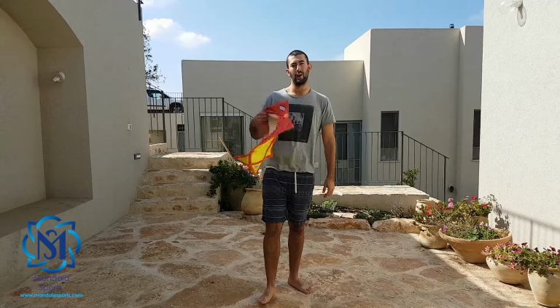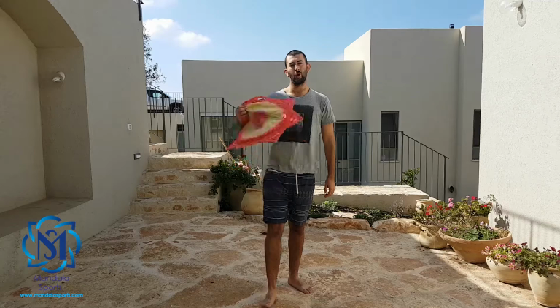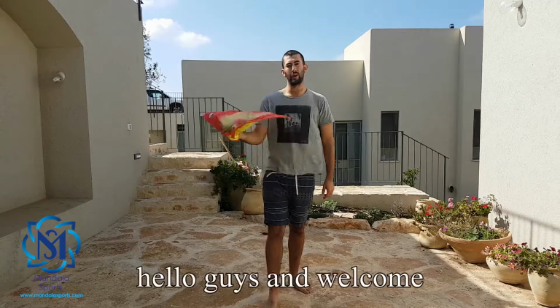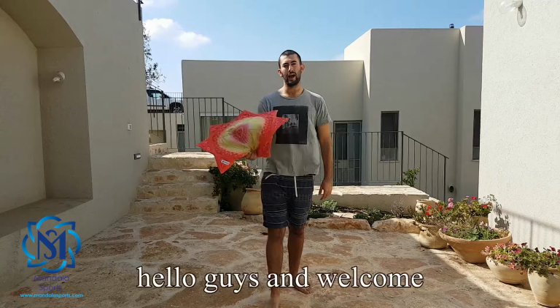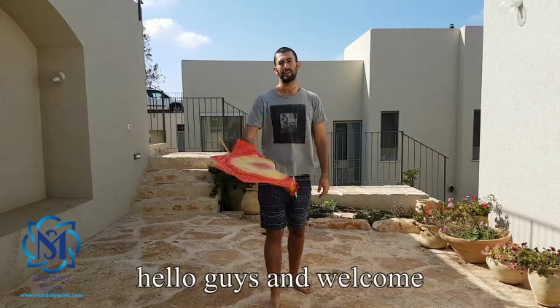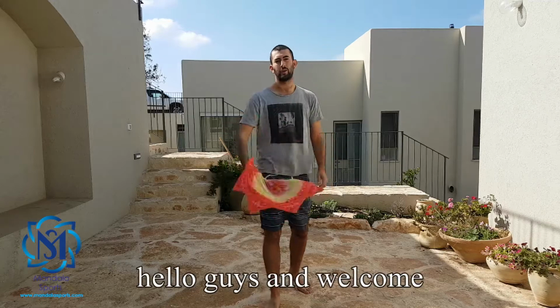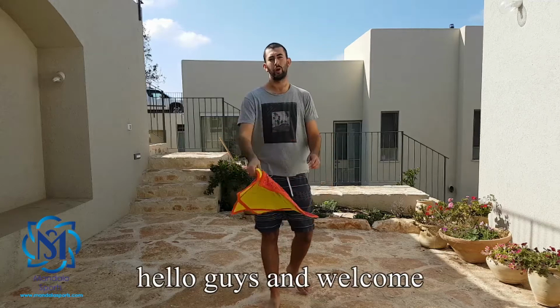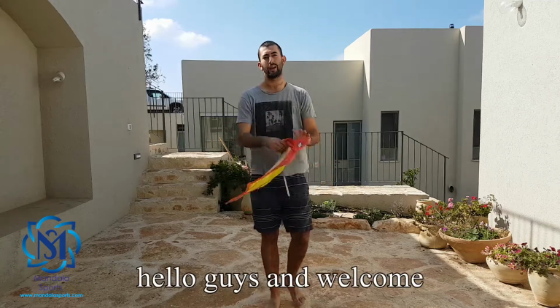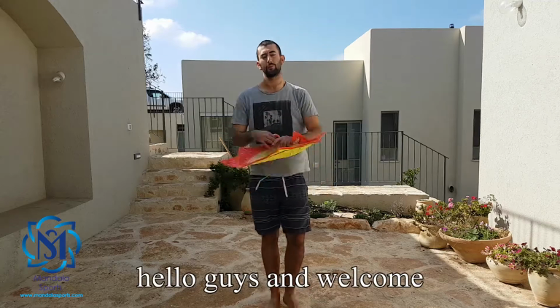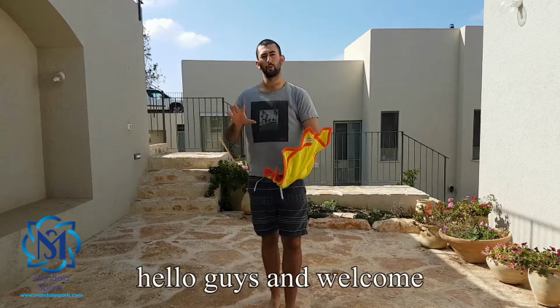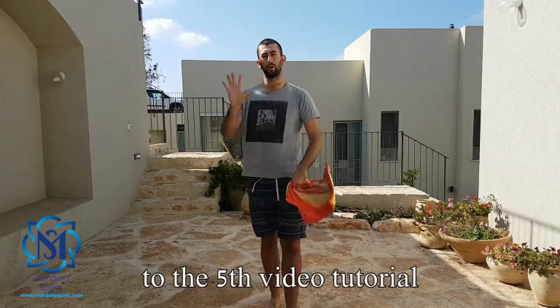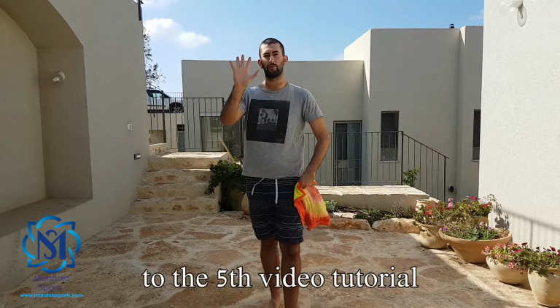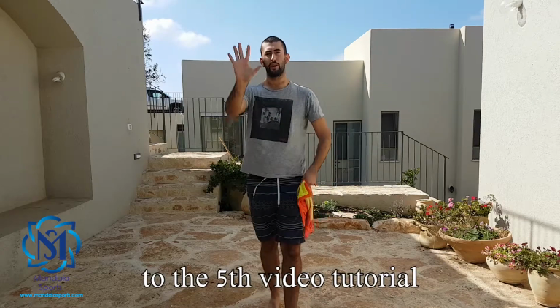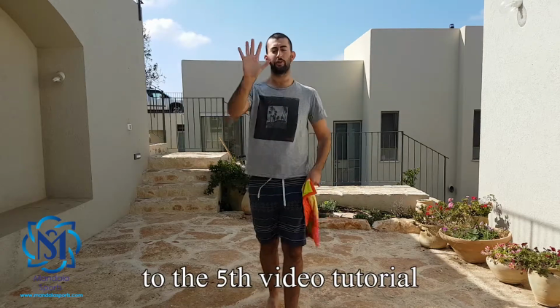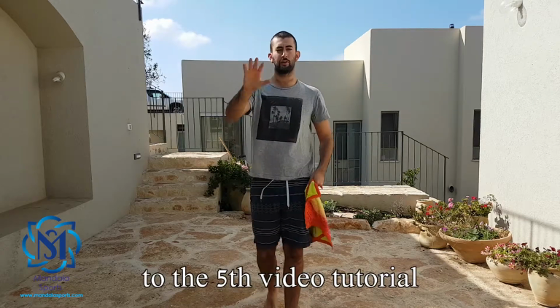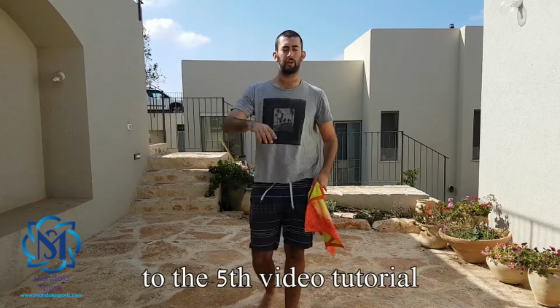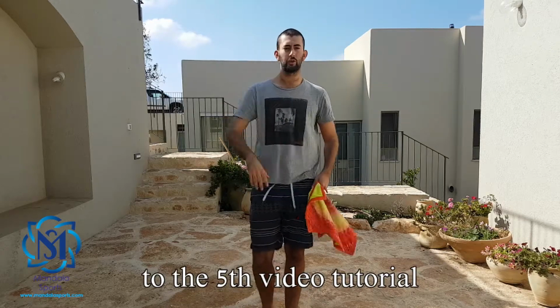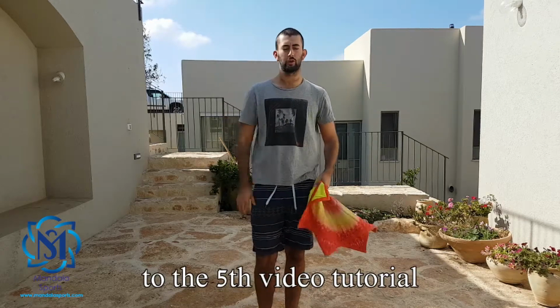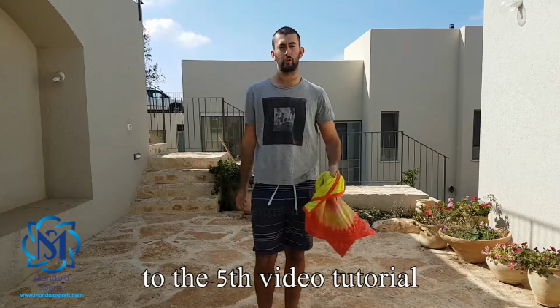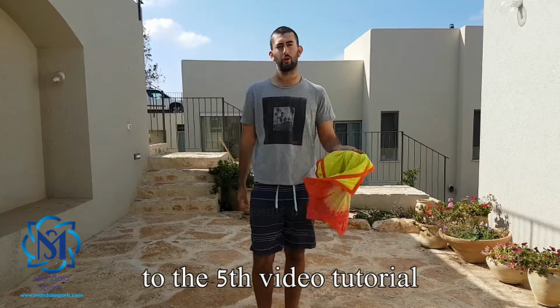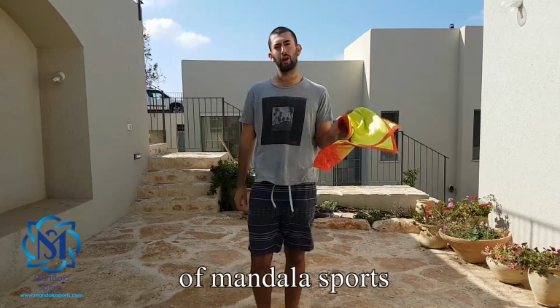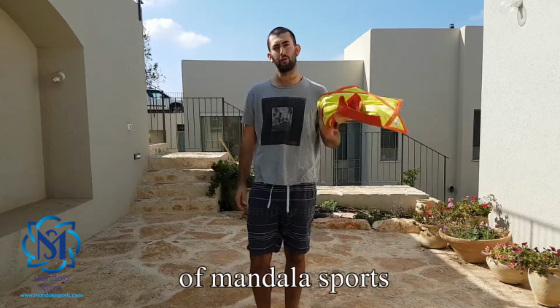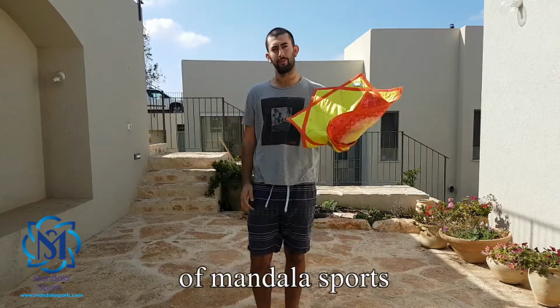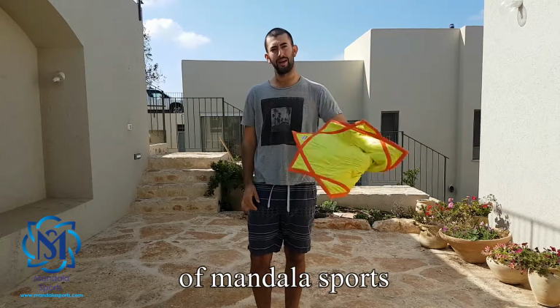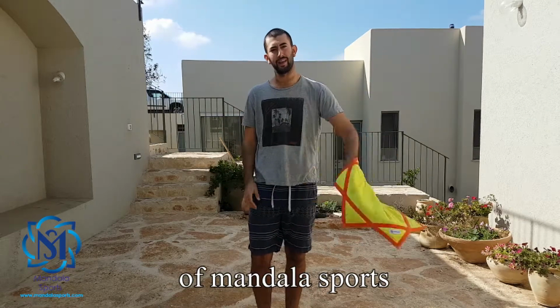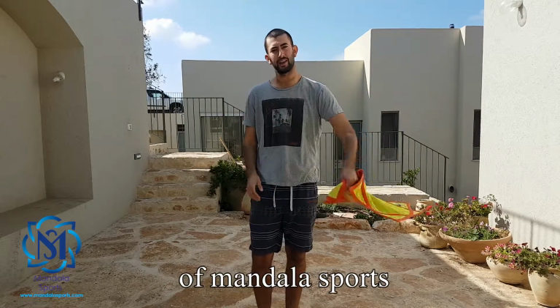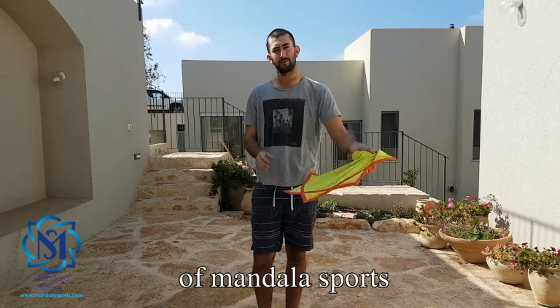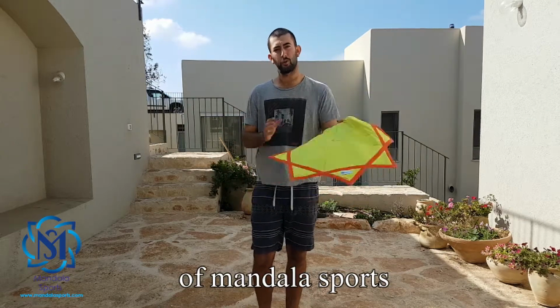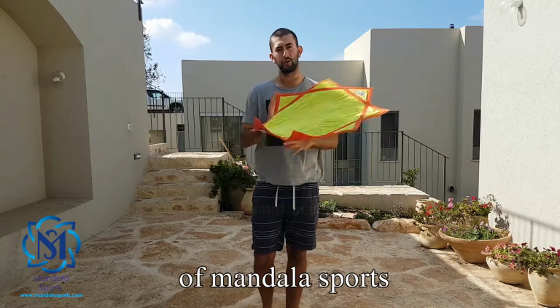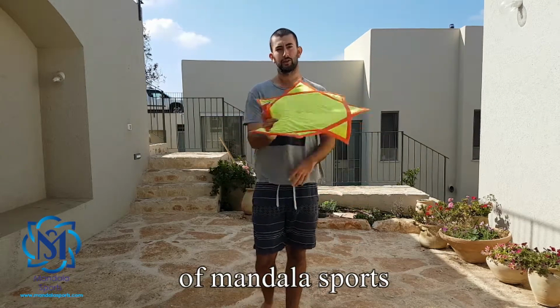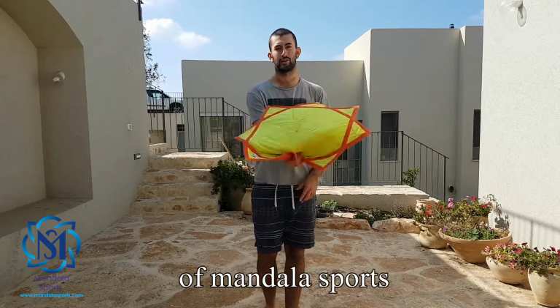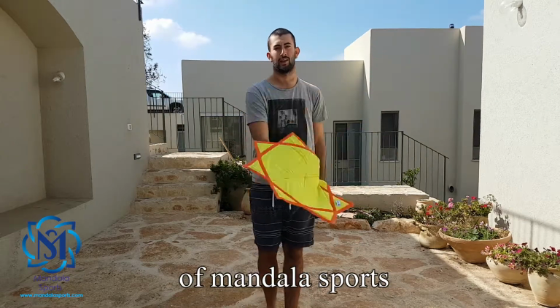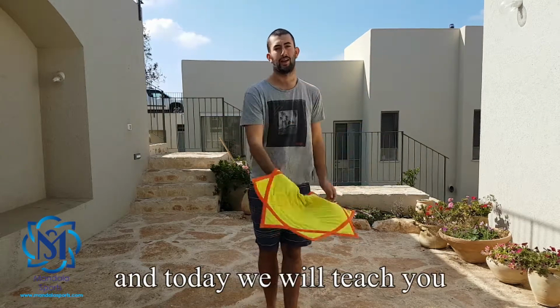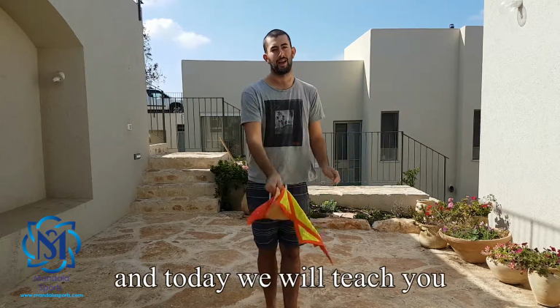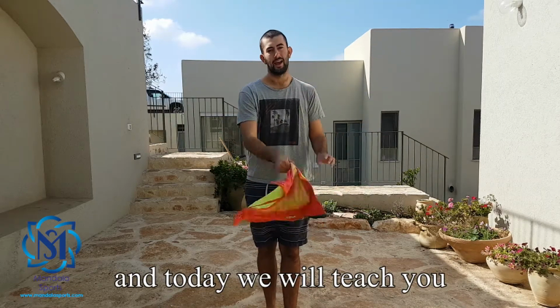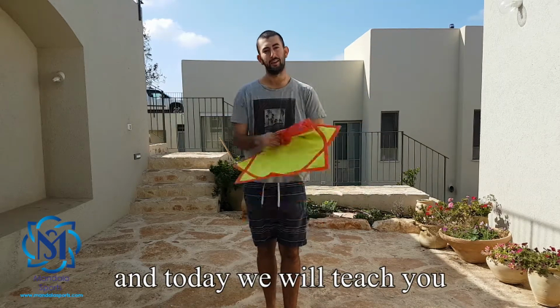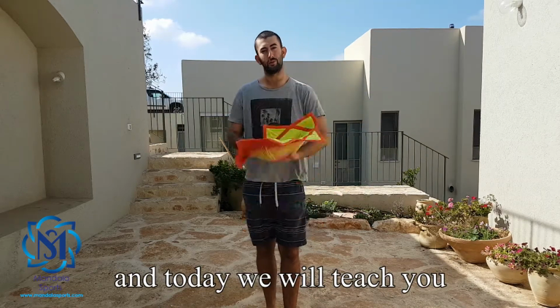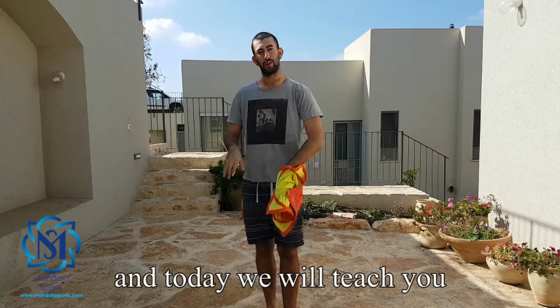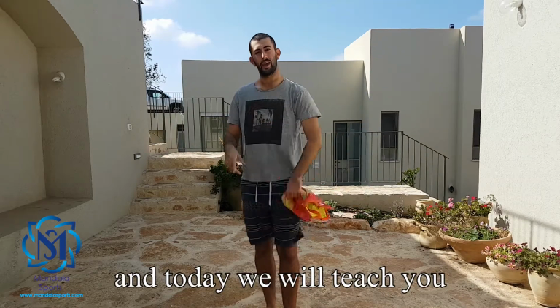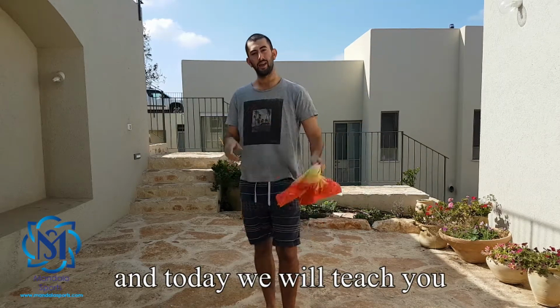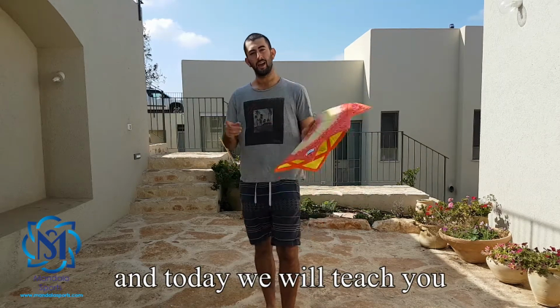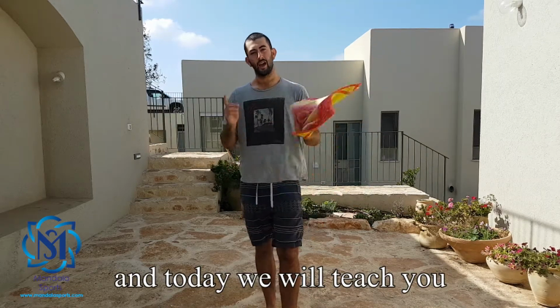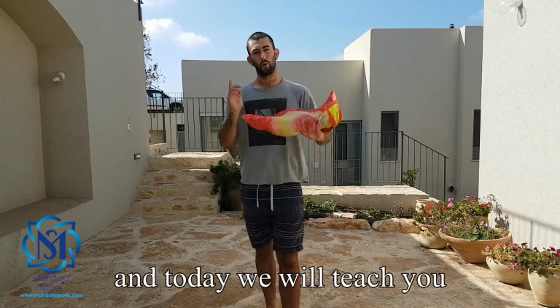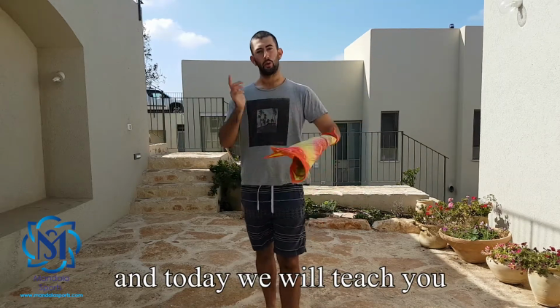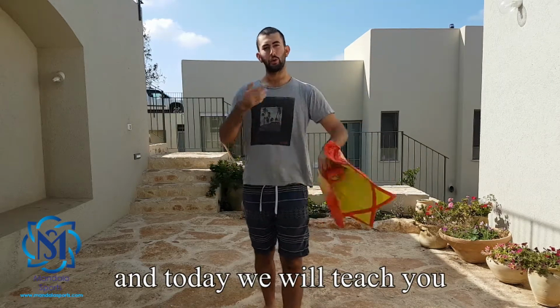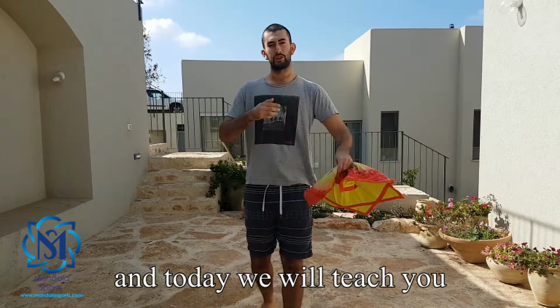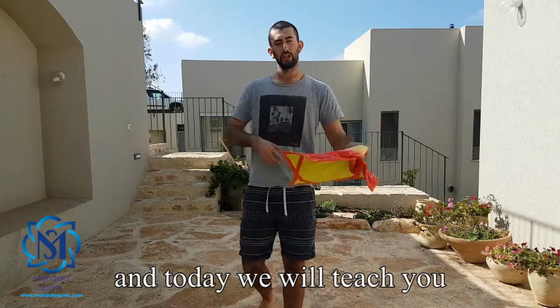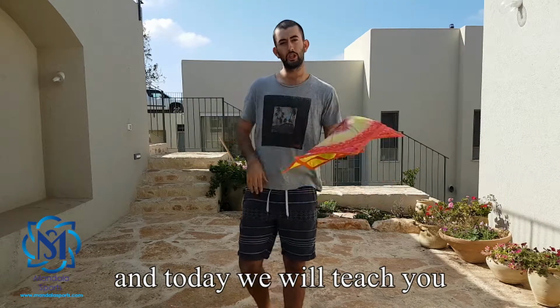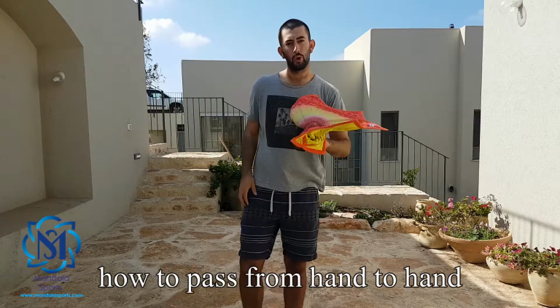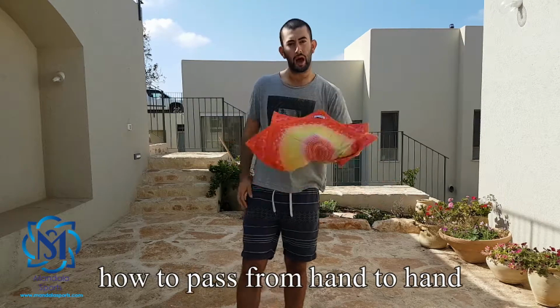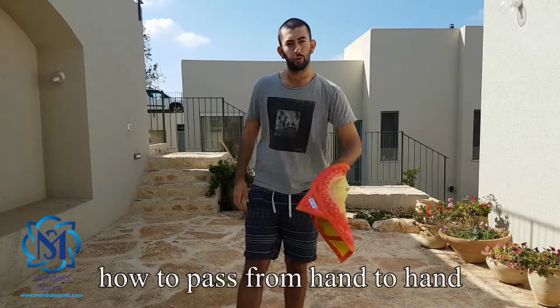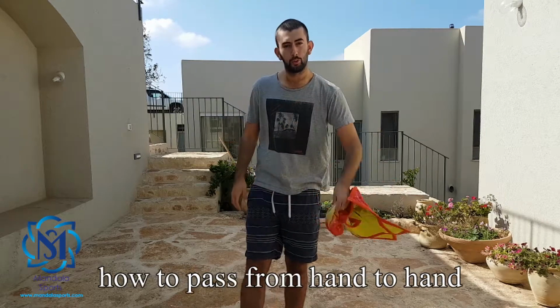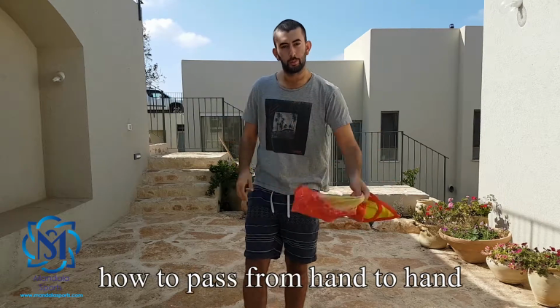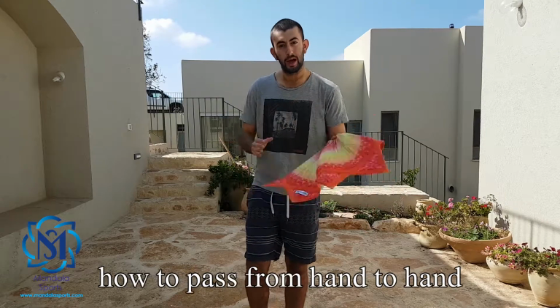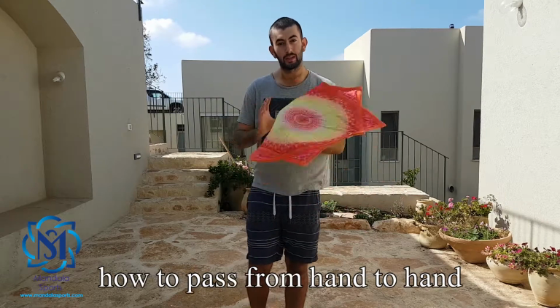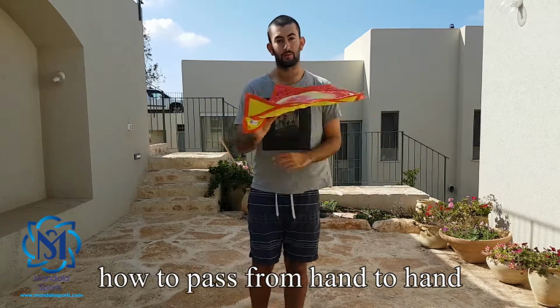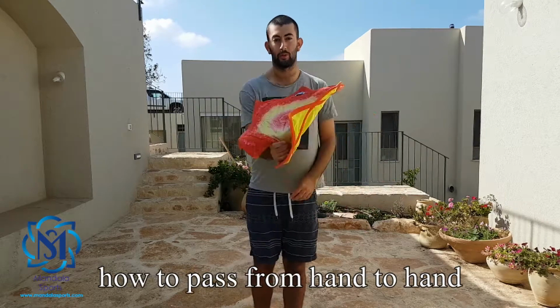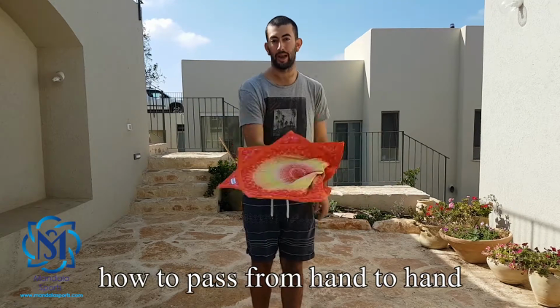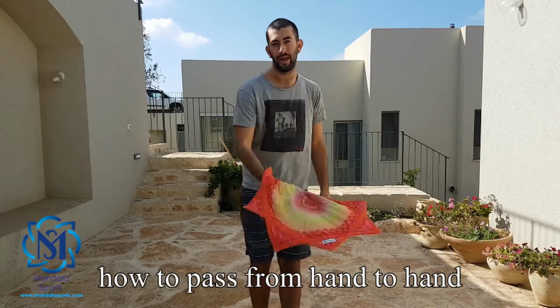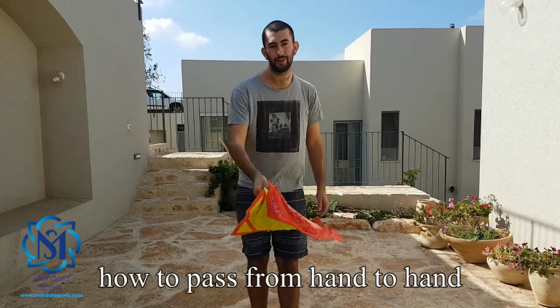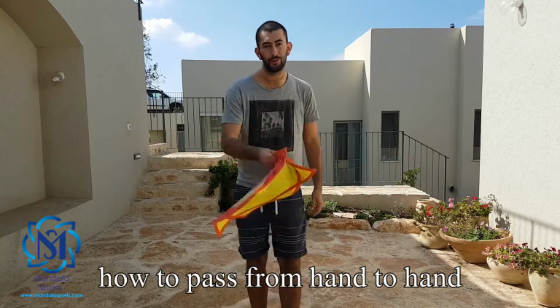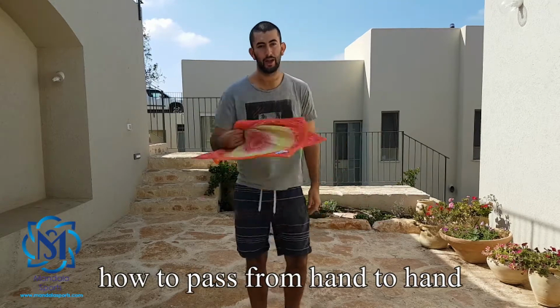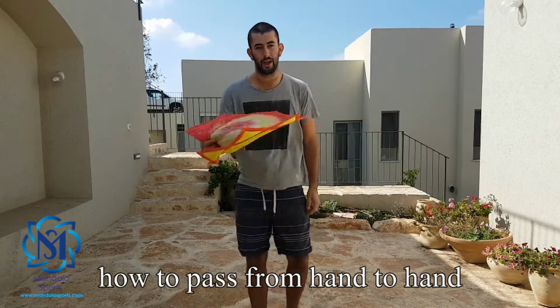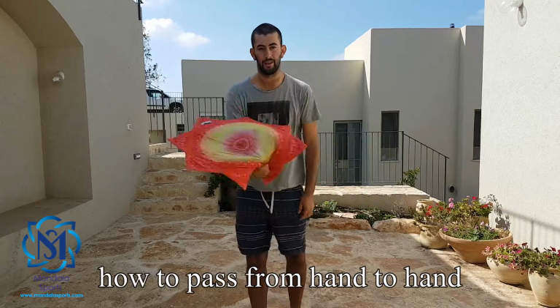Hello guys and welcome to the 5th video tutorial of mandala sports. Today we will teach you how to pass from hand to hand.